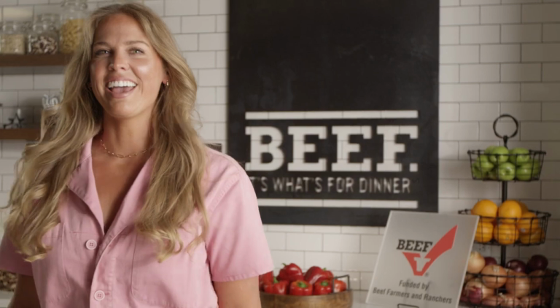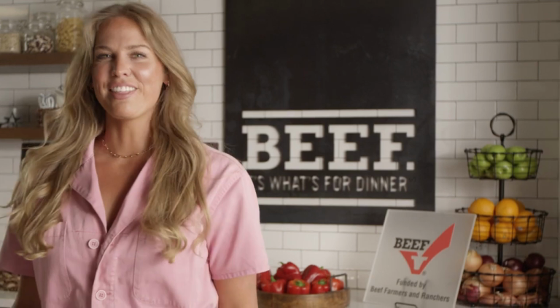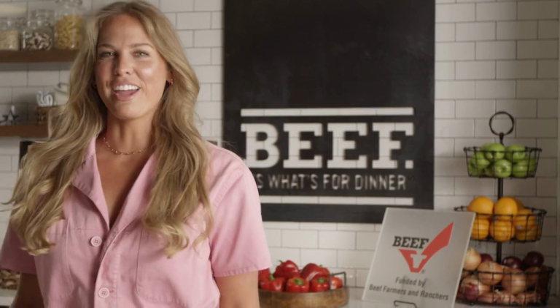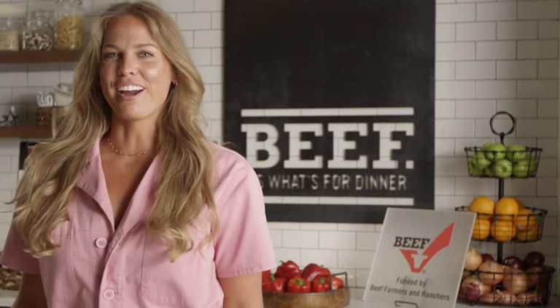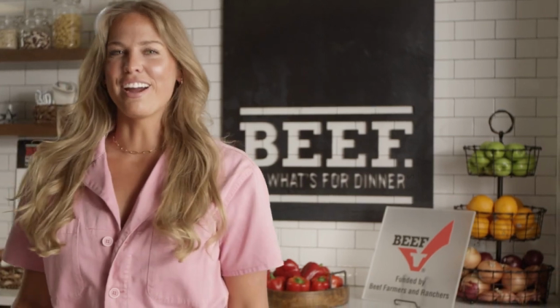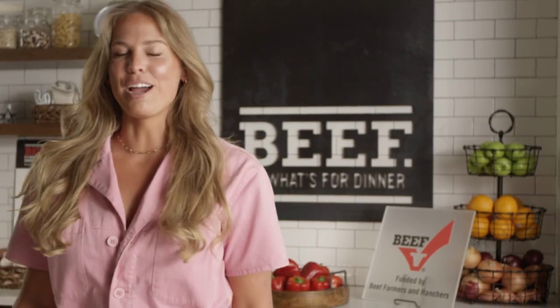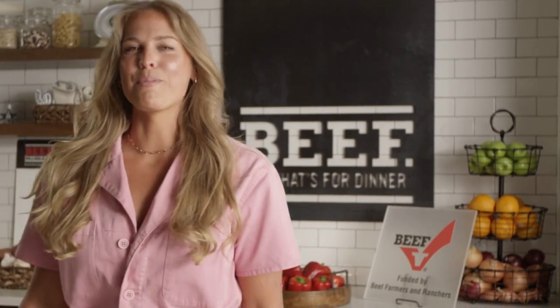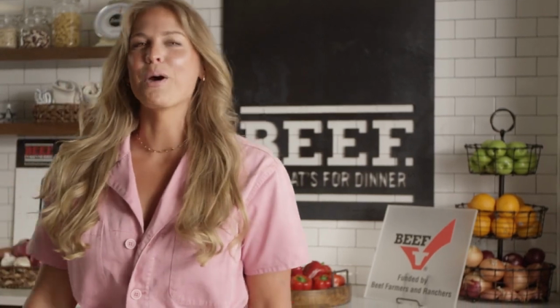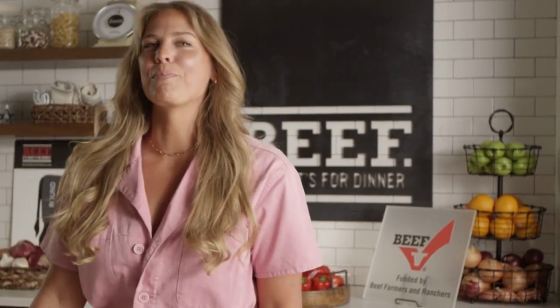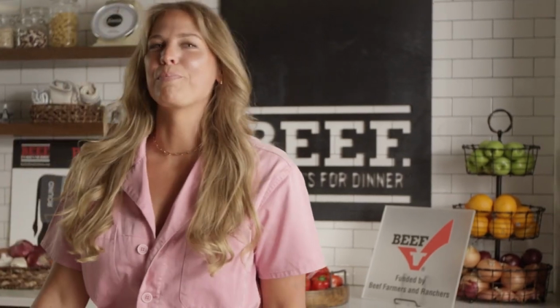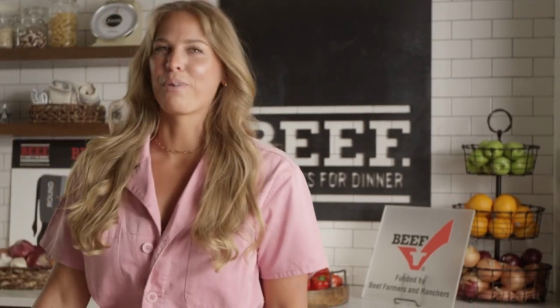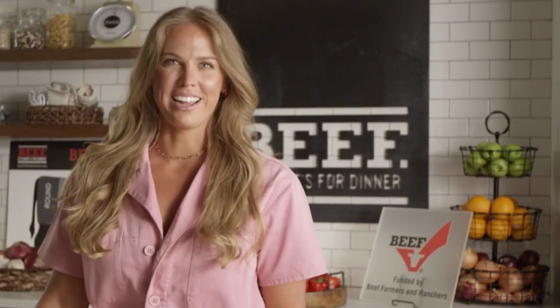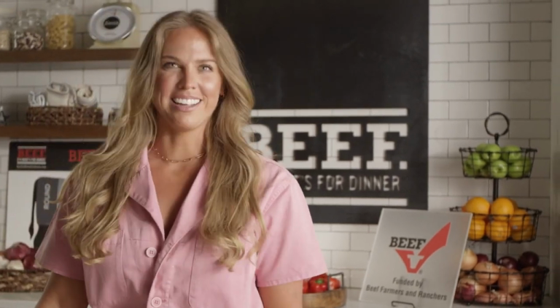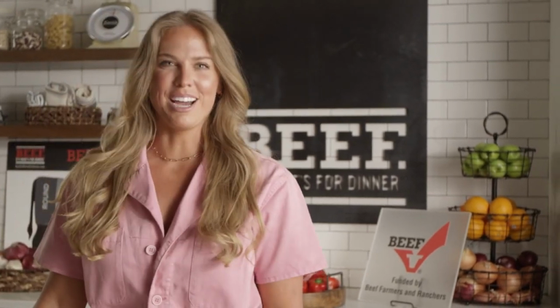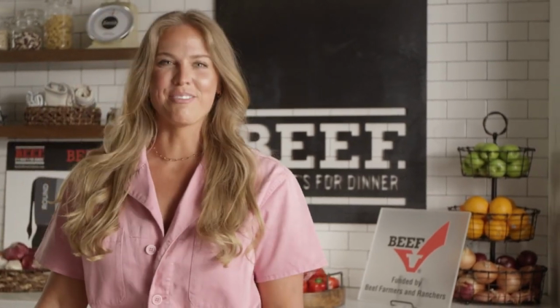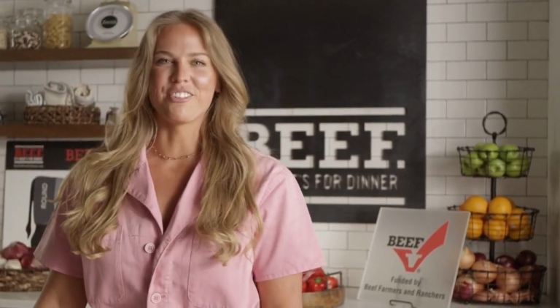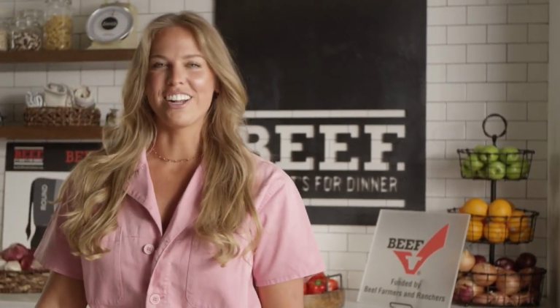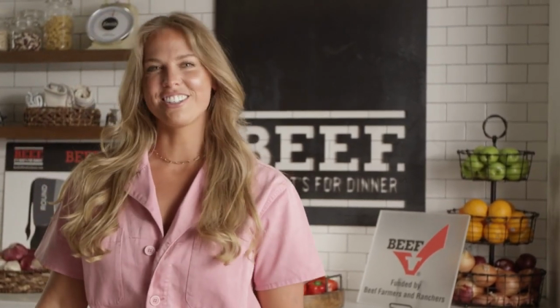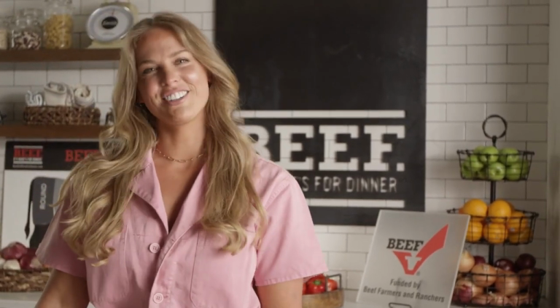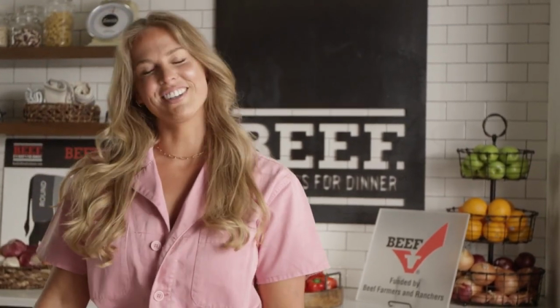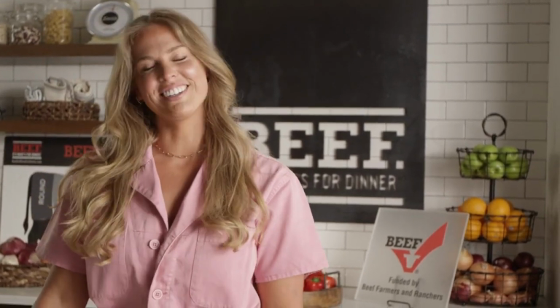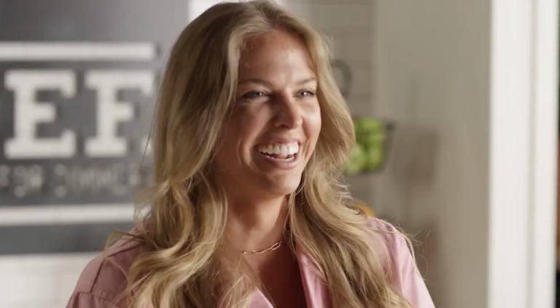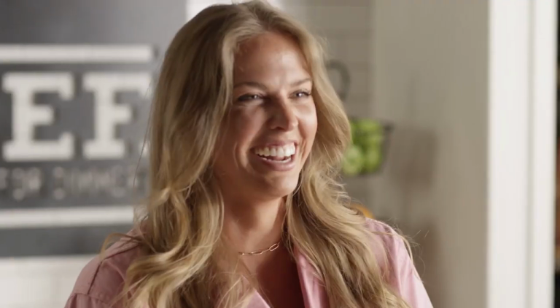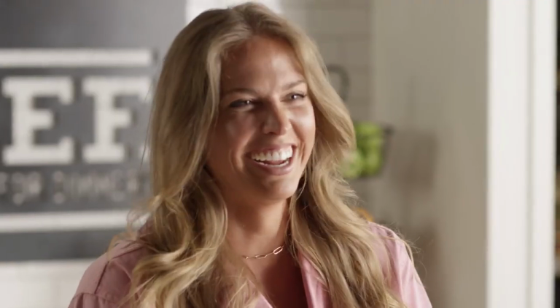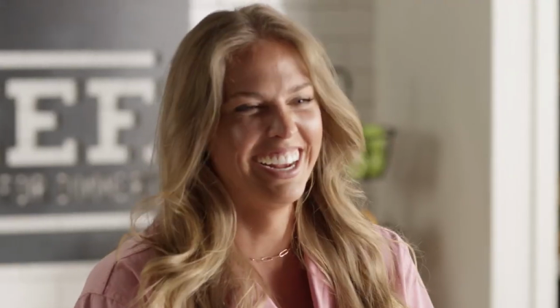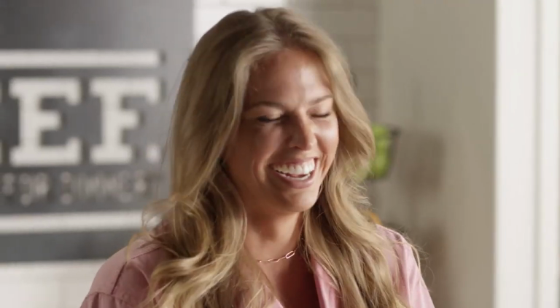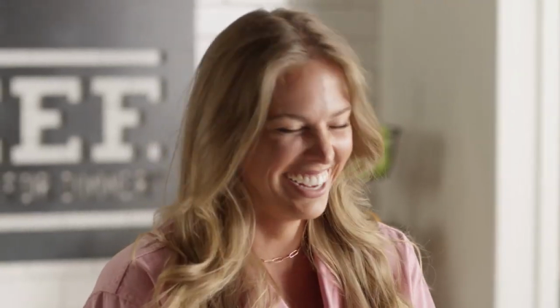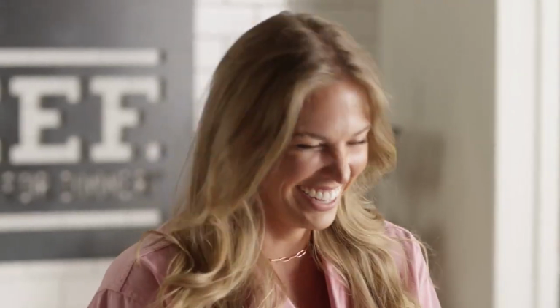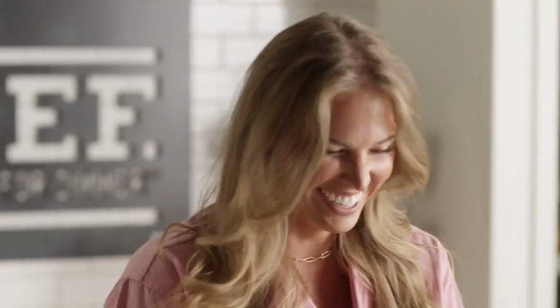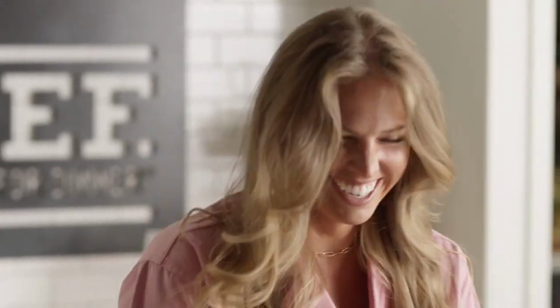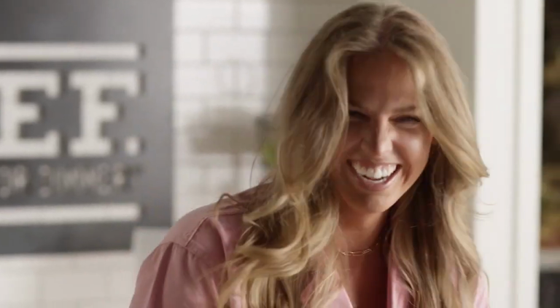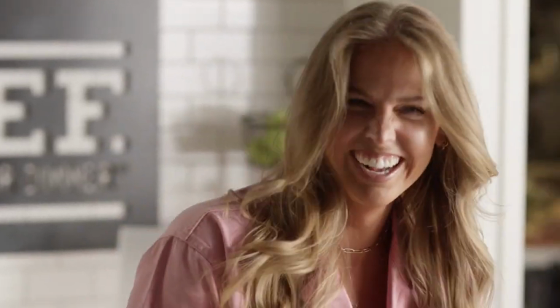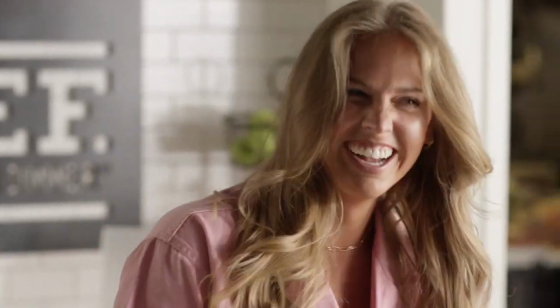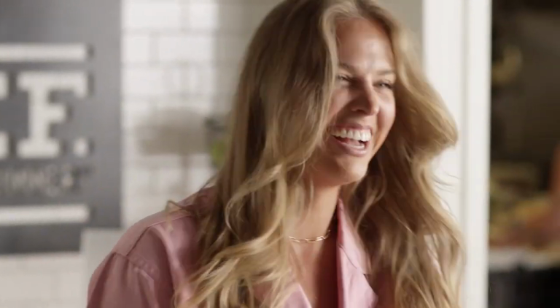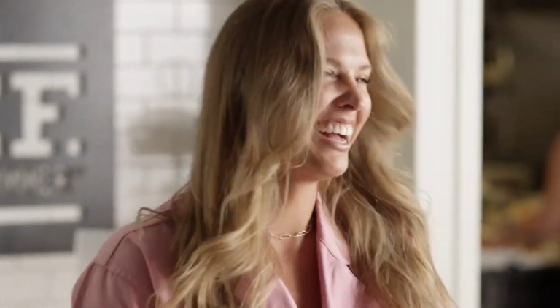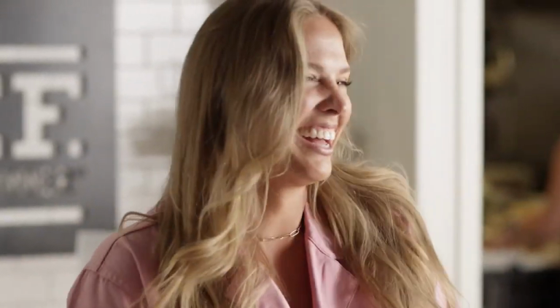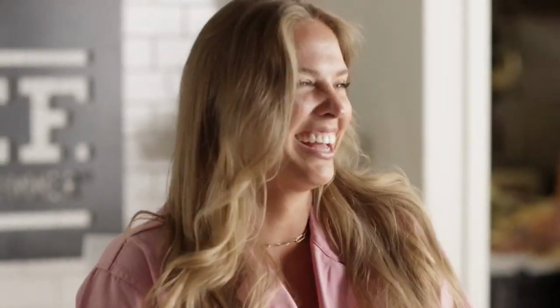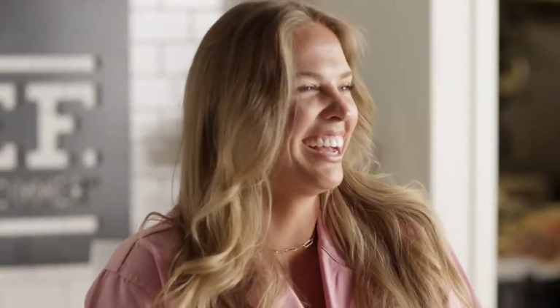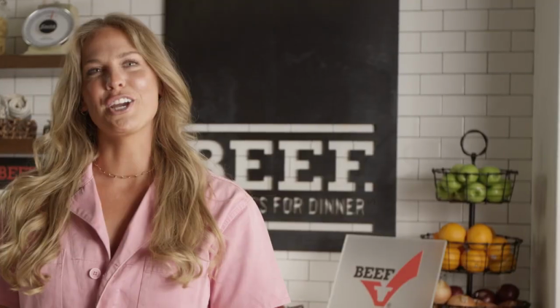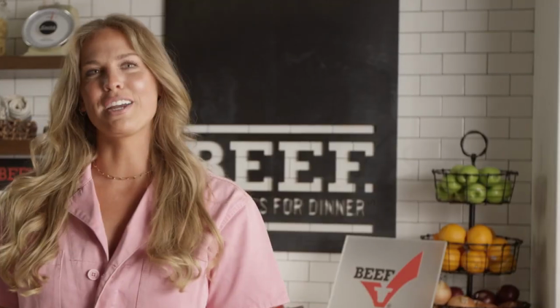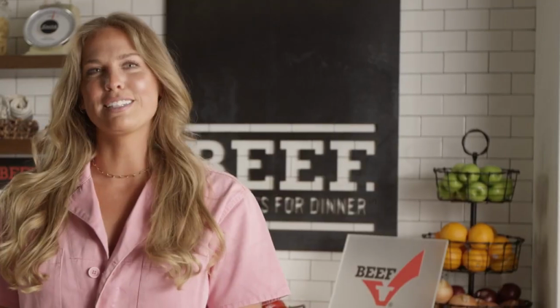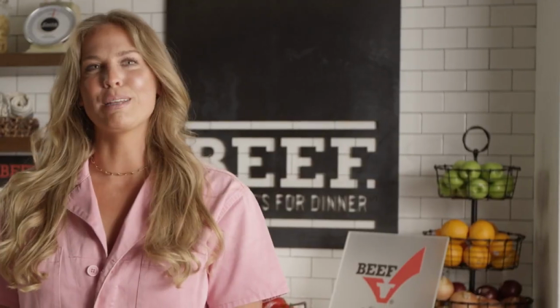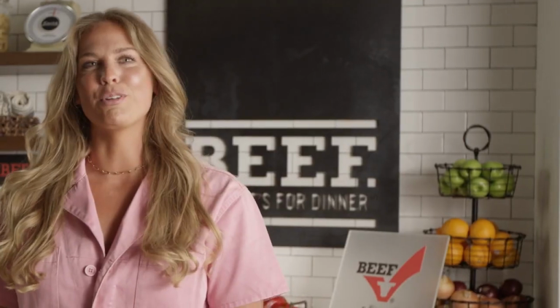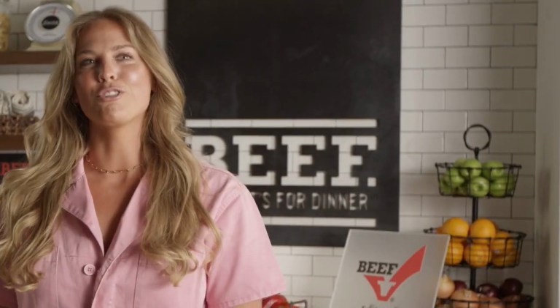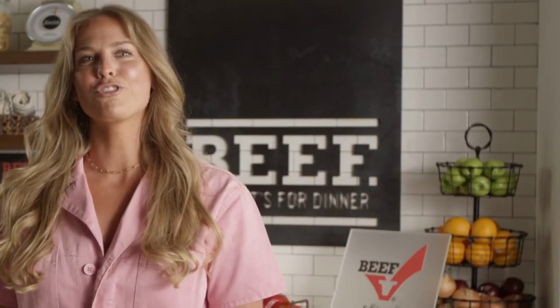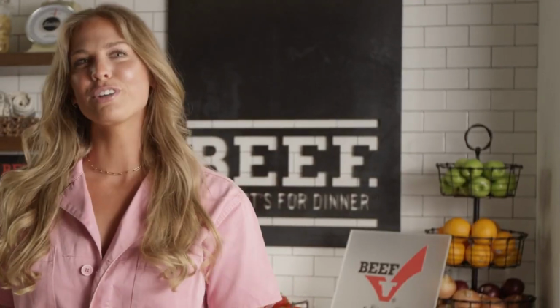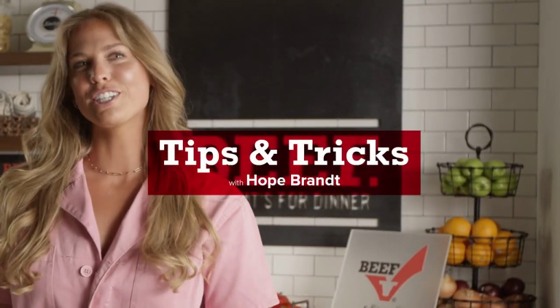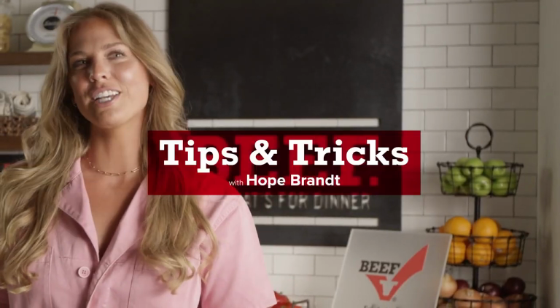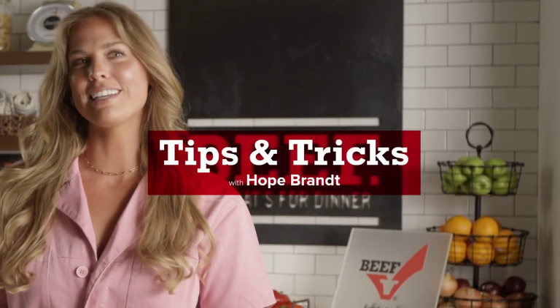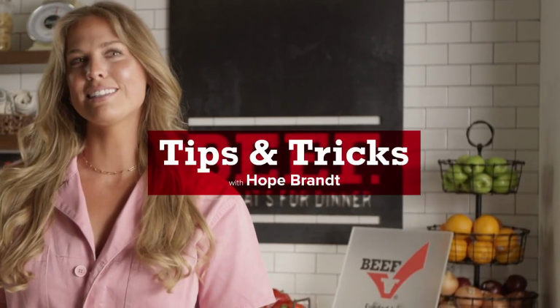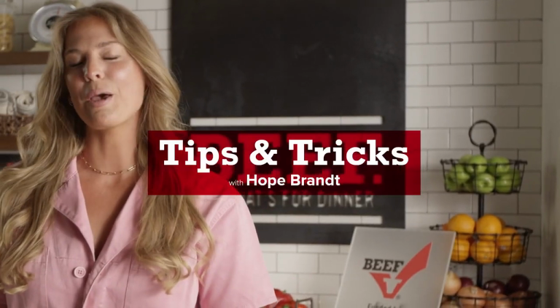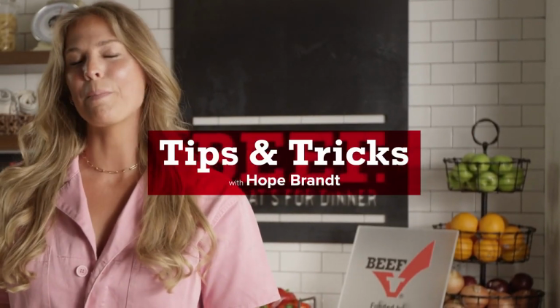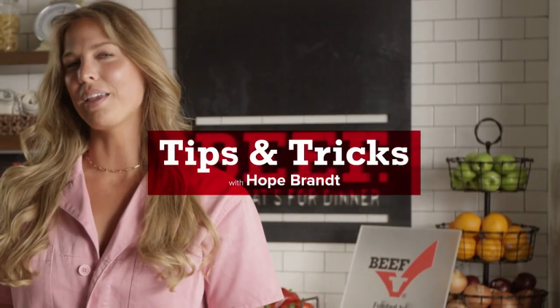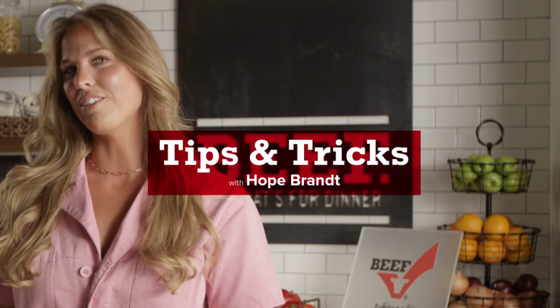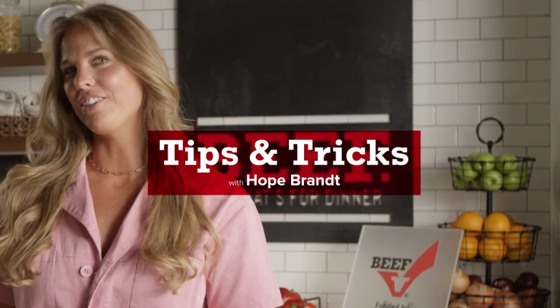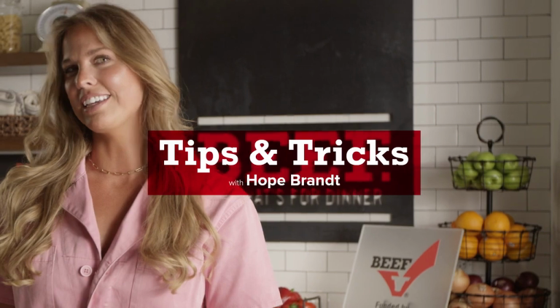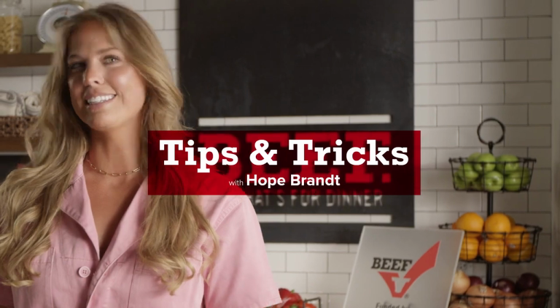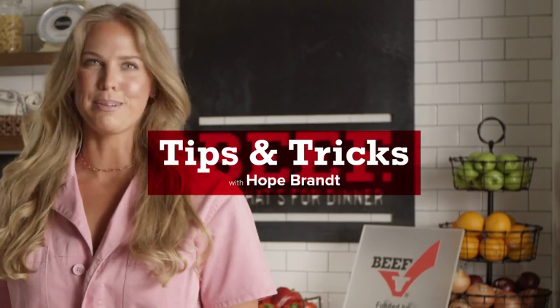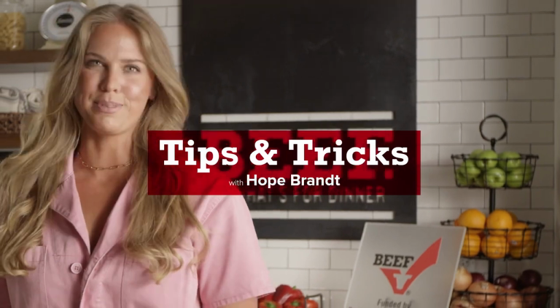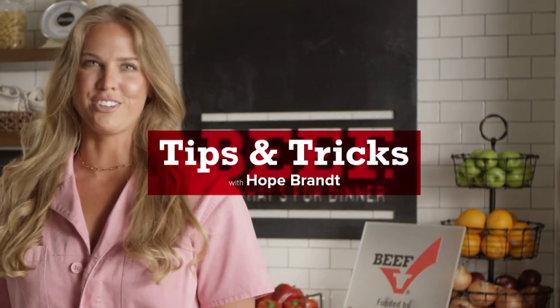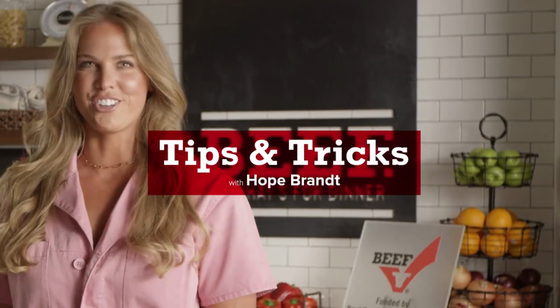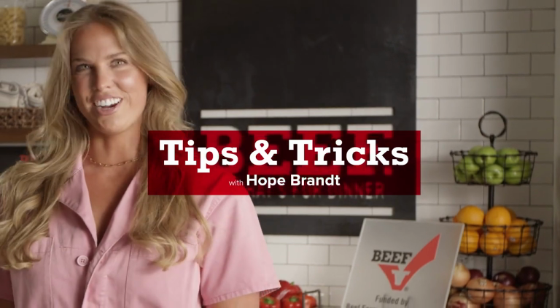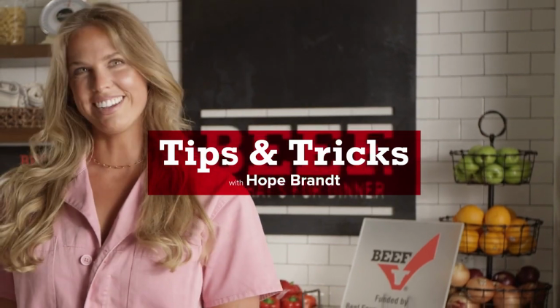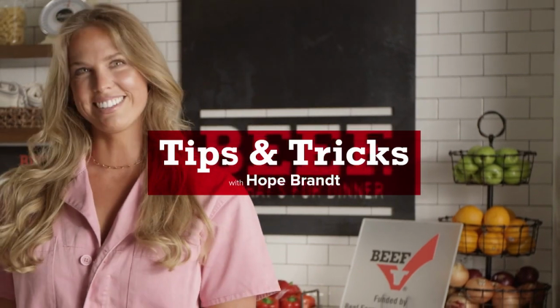Hey there, I'm Hope Brandt. I'm a registered dietitian, and today I'm going to be sharing some nutritious, beefy tips and tricks.